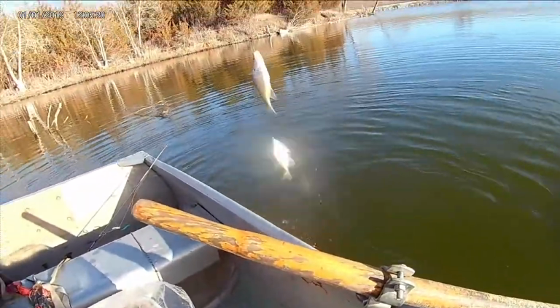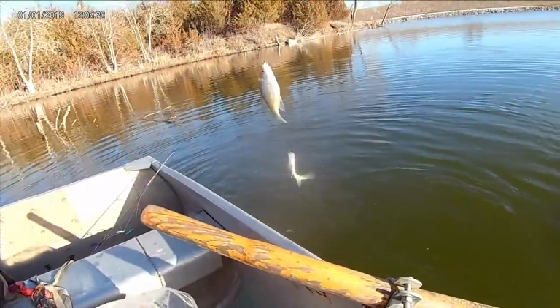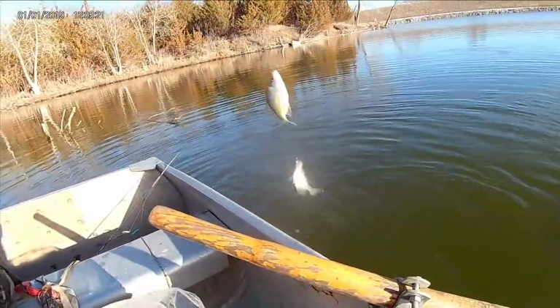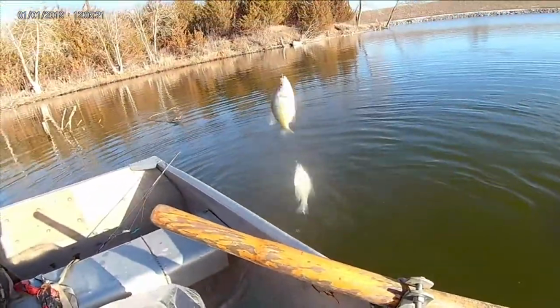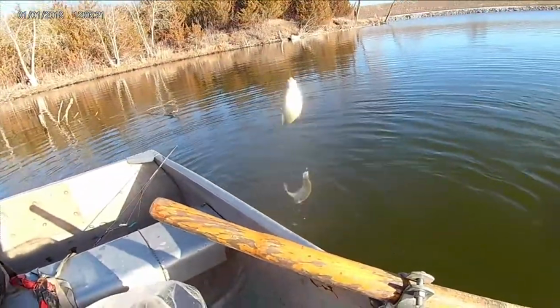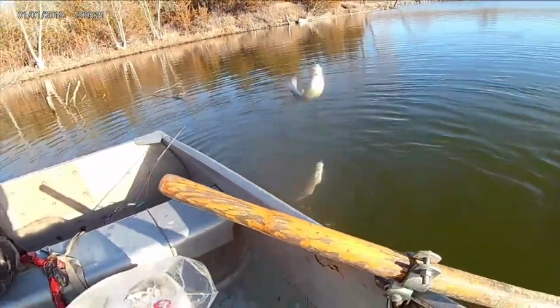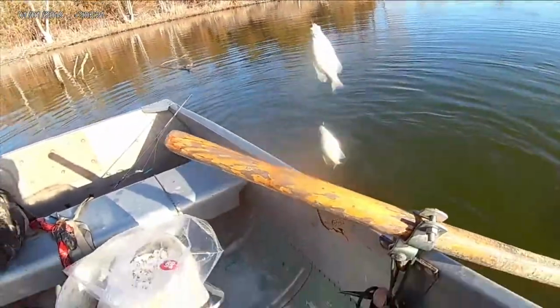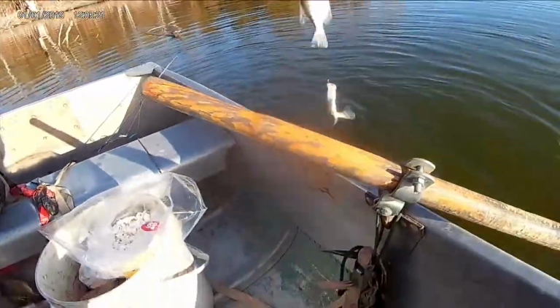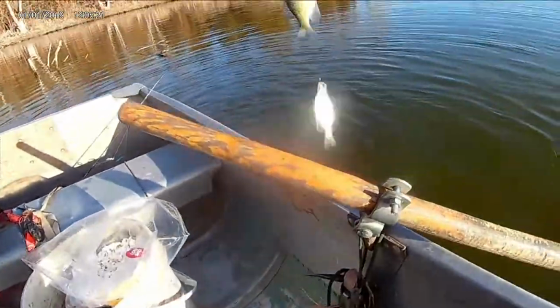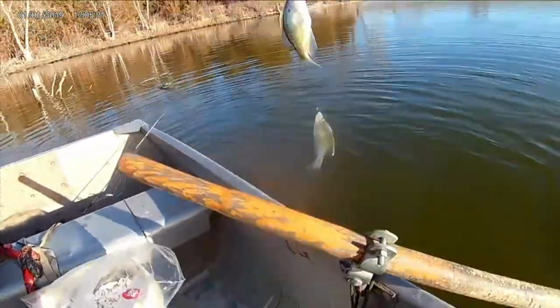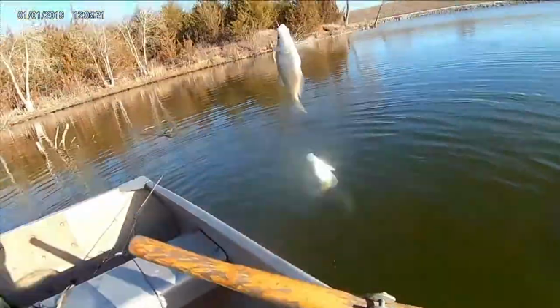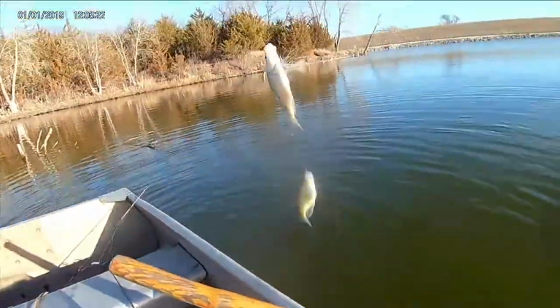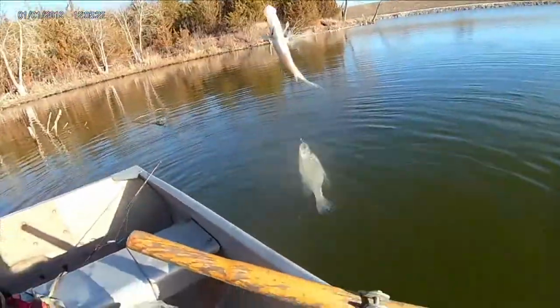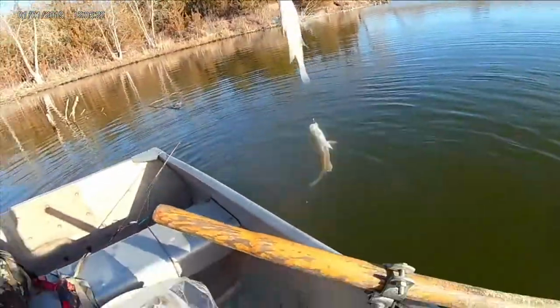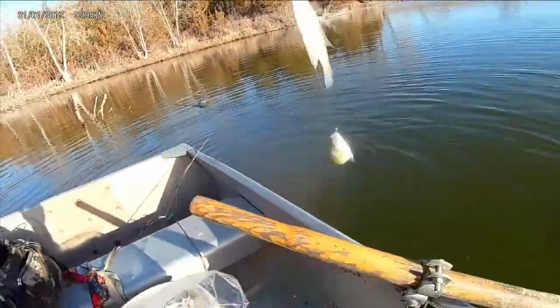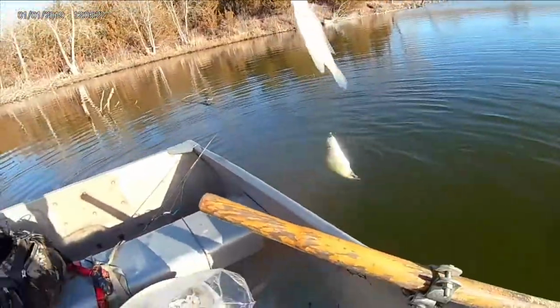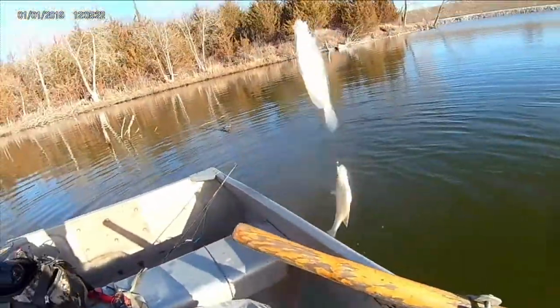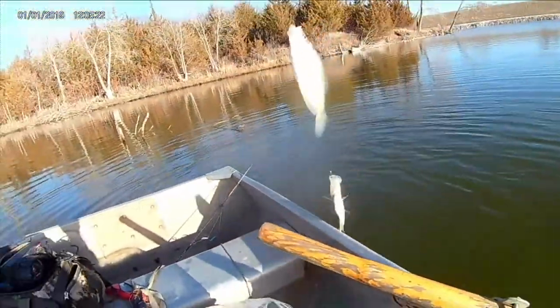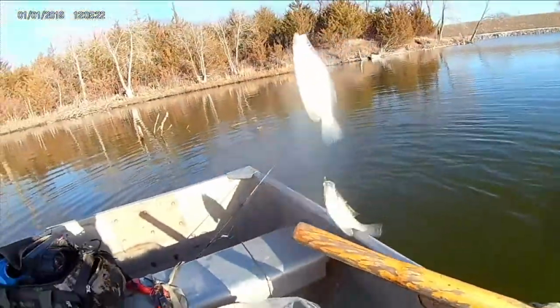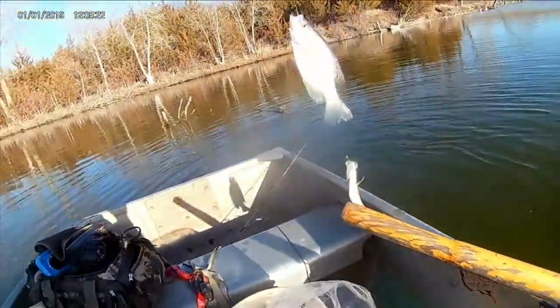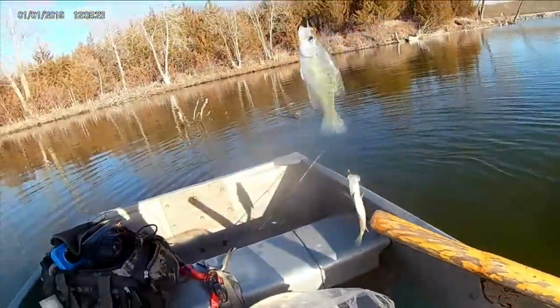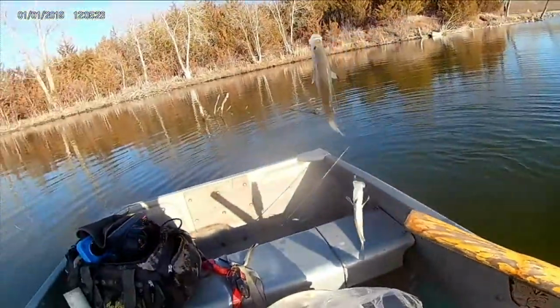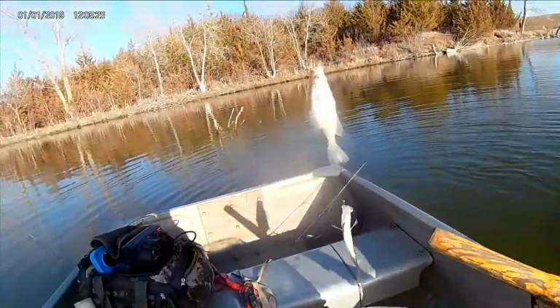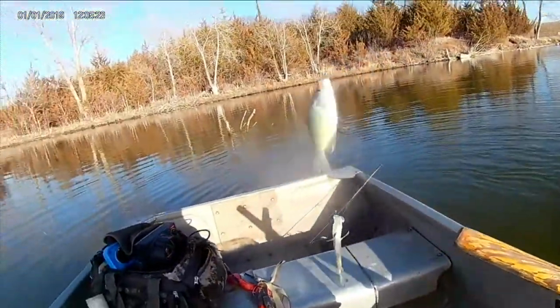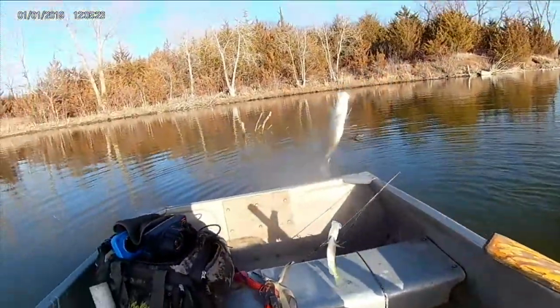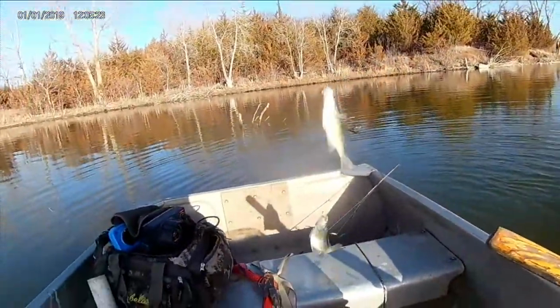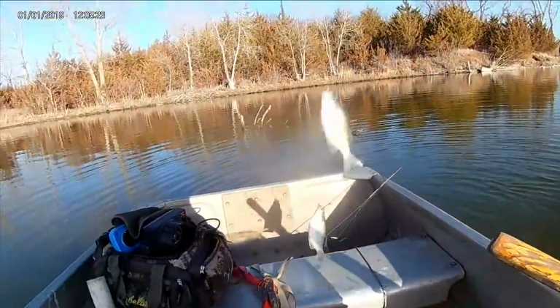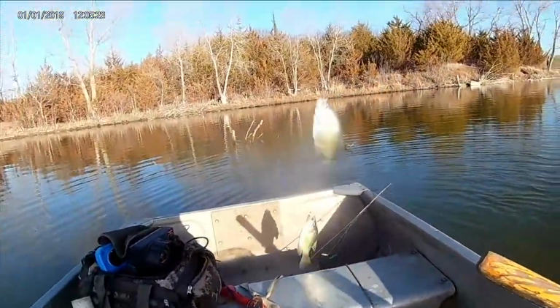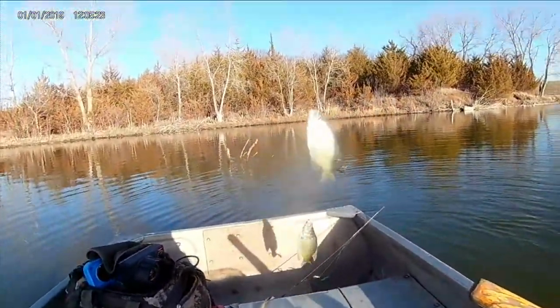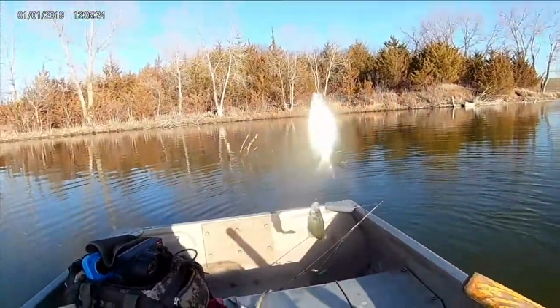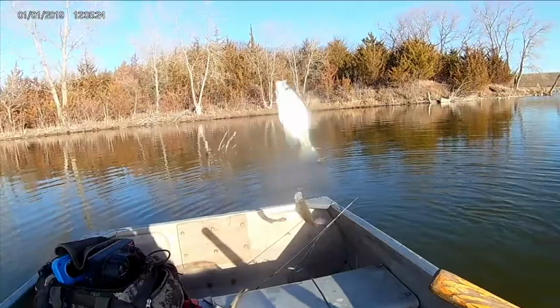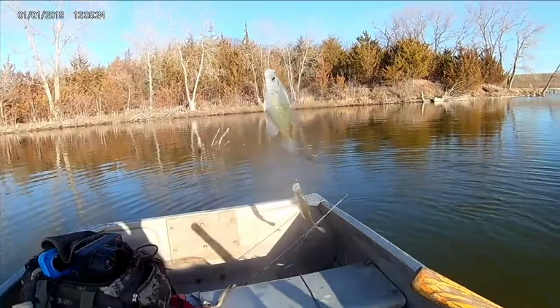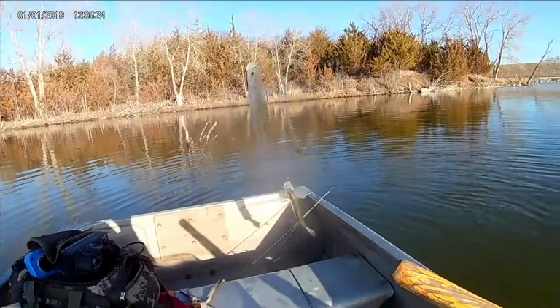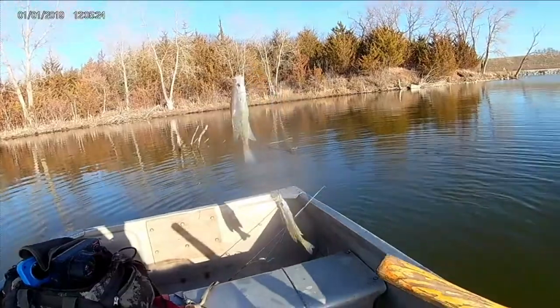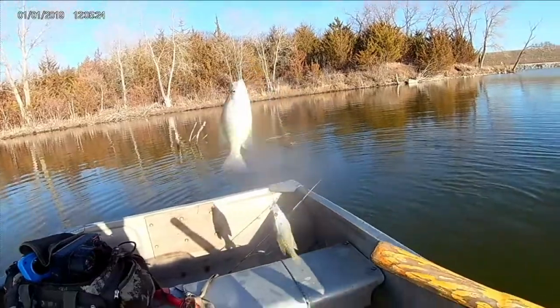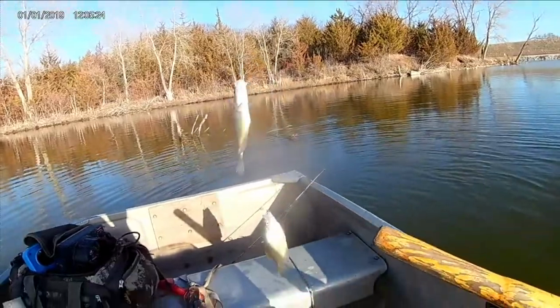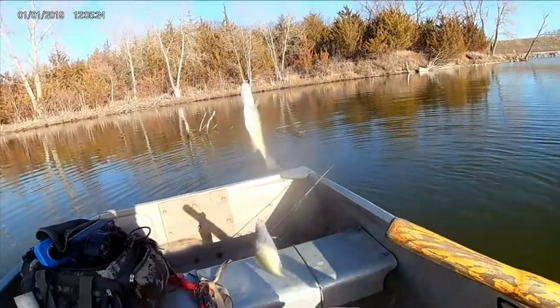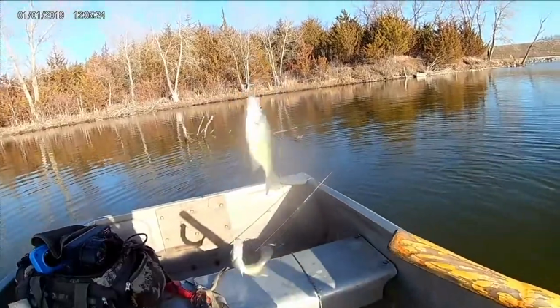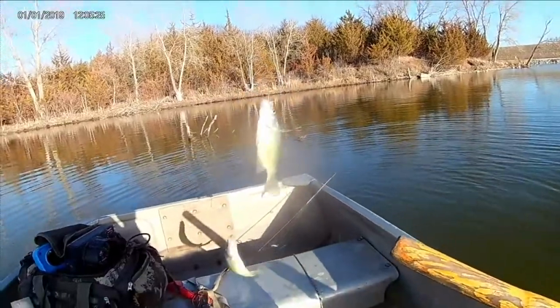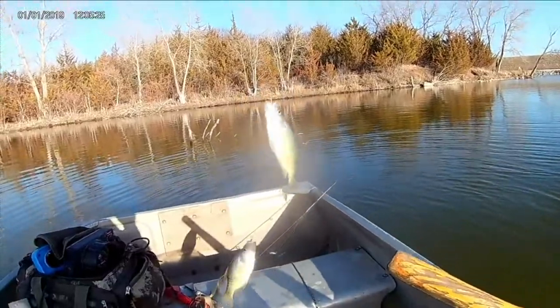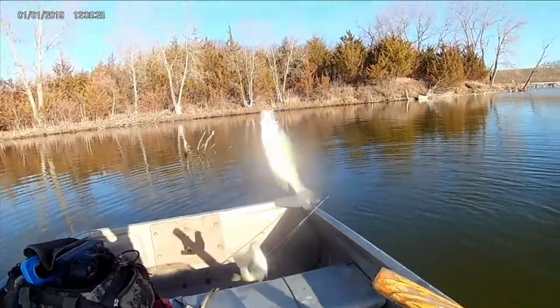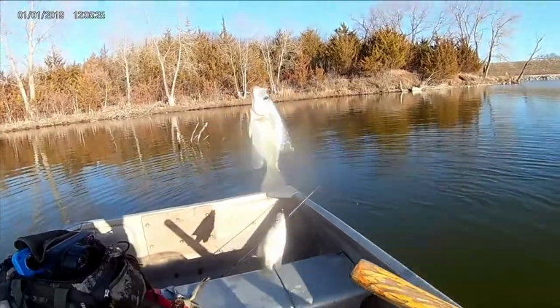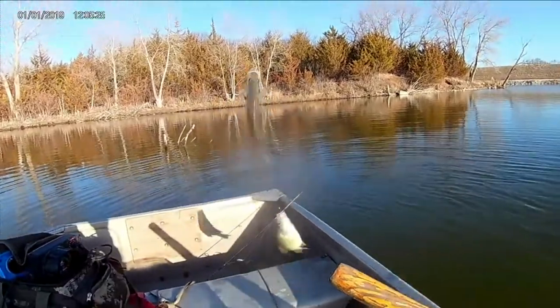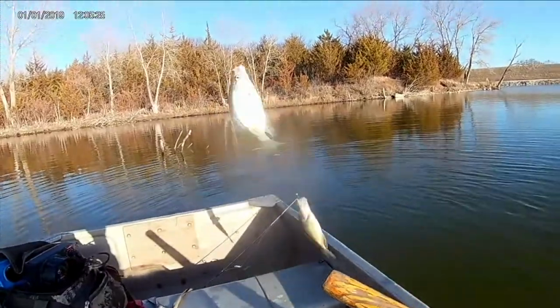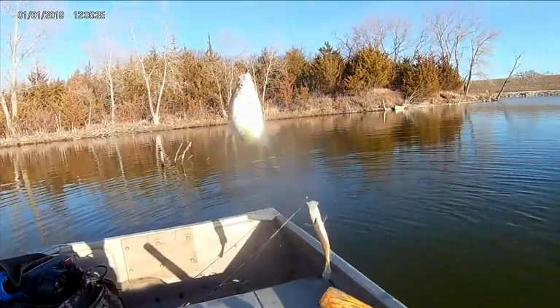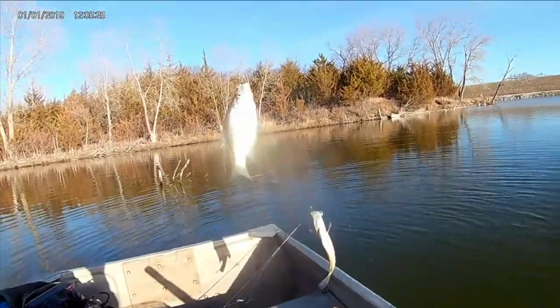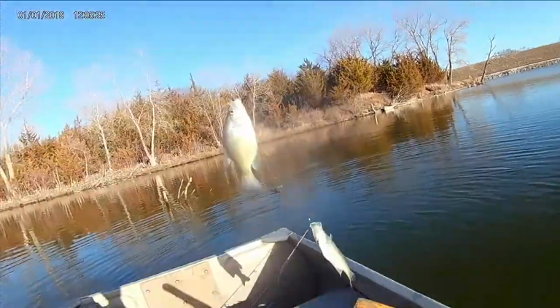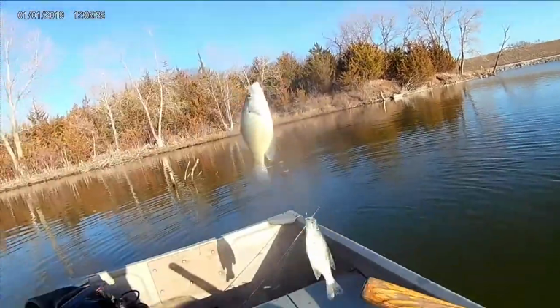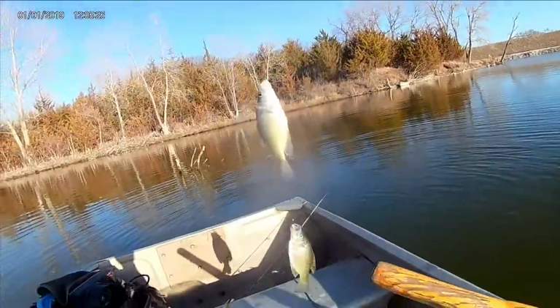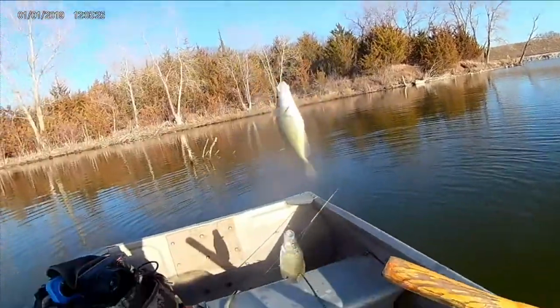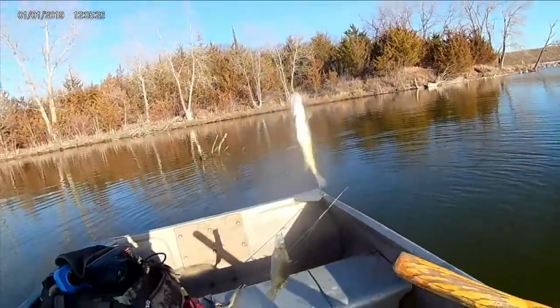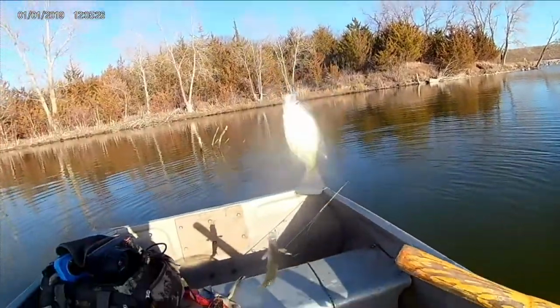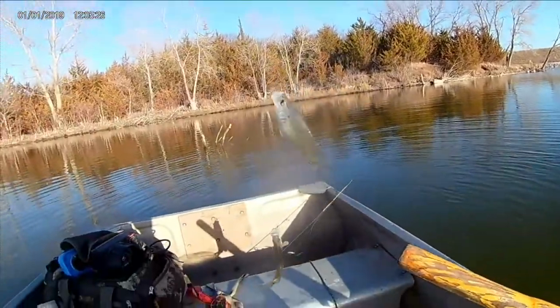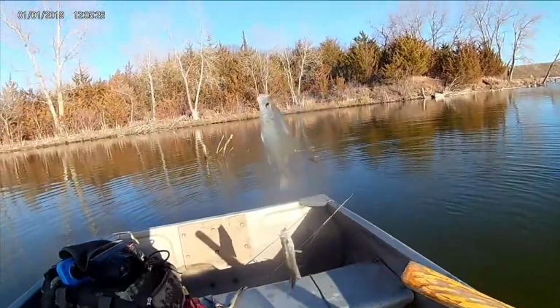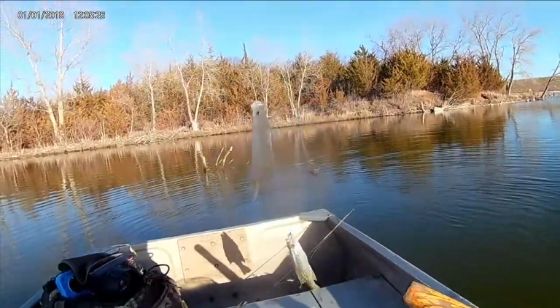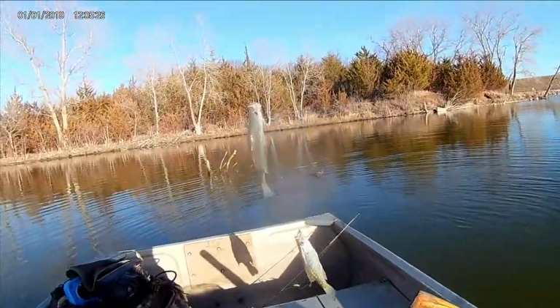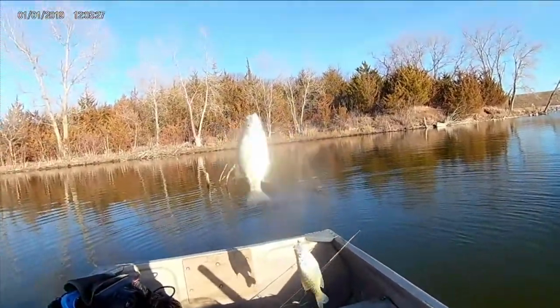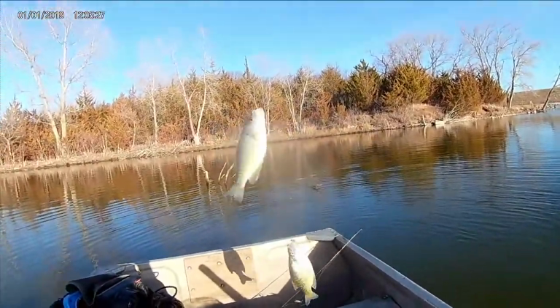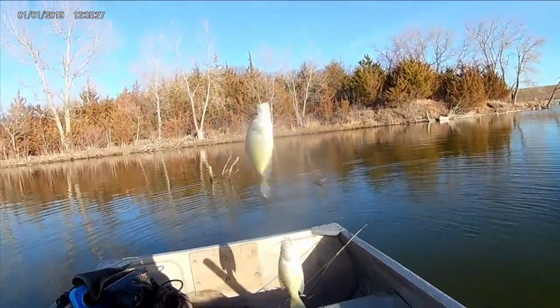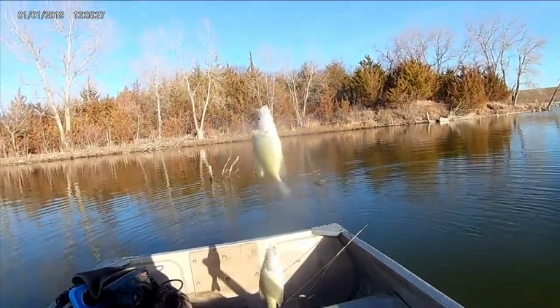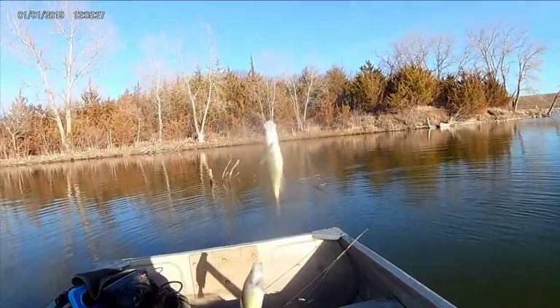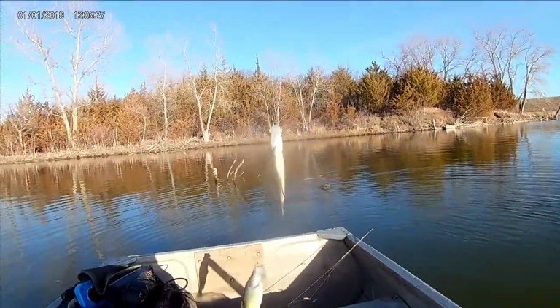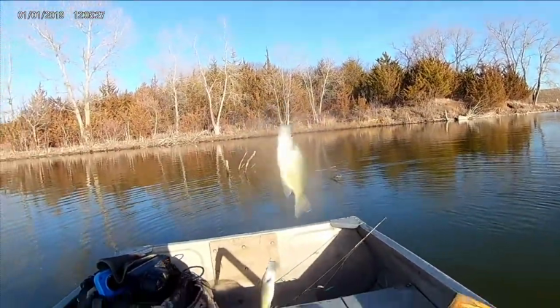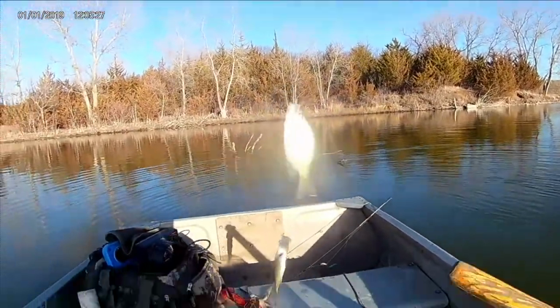Wow, that doesn't happen very often. That is awesome. That is definitely insta-worthy. On my double rig, I got a double!